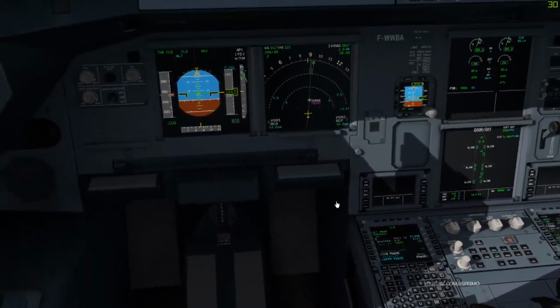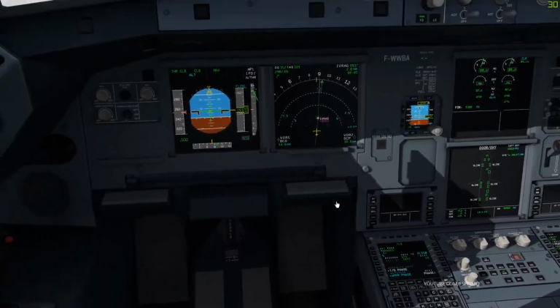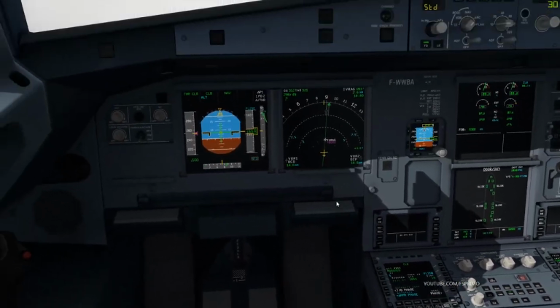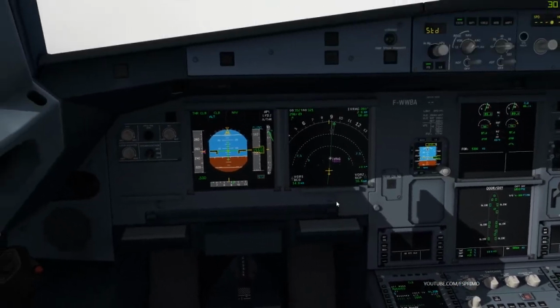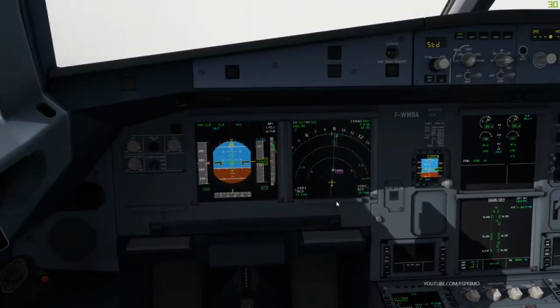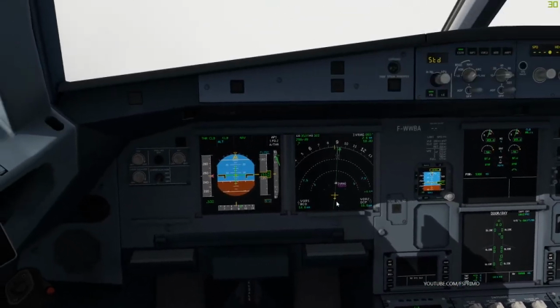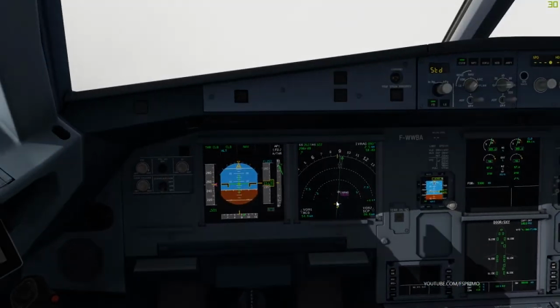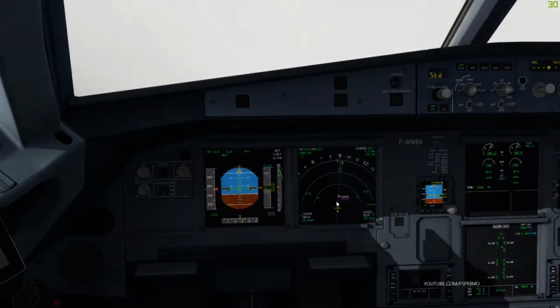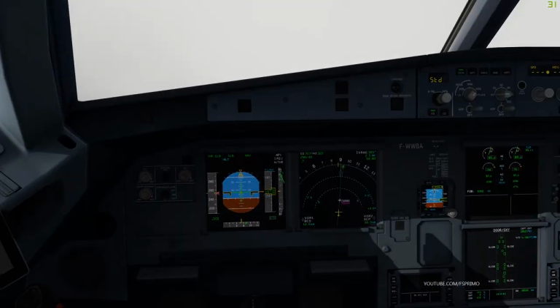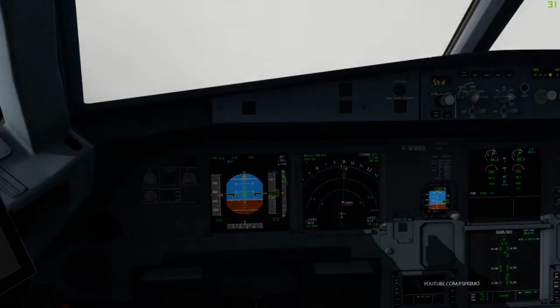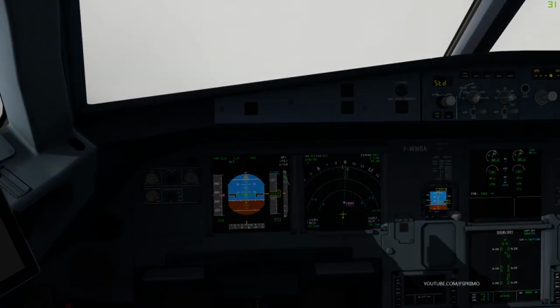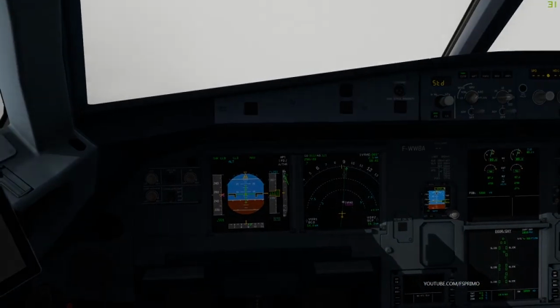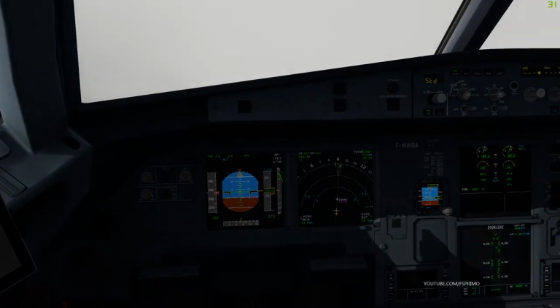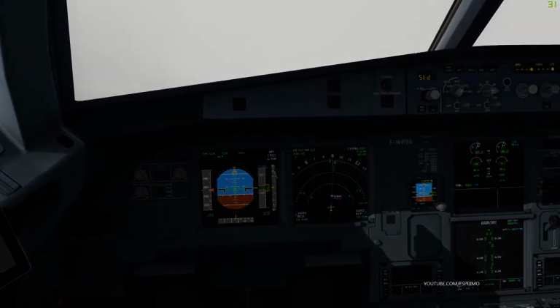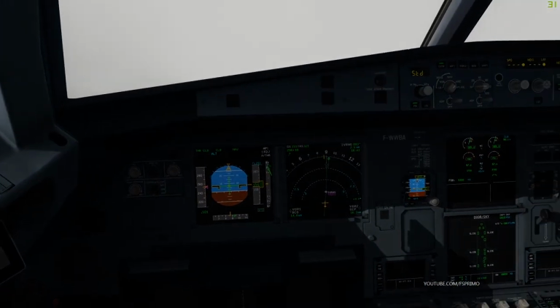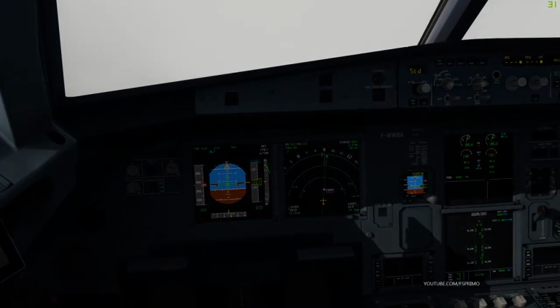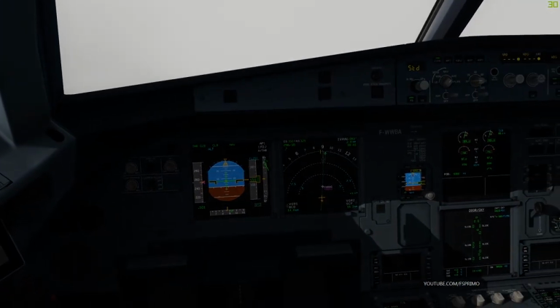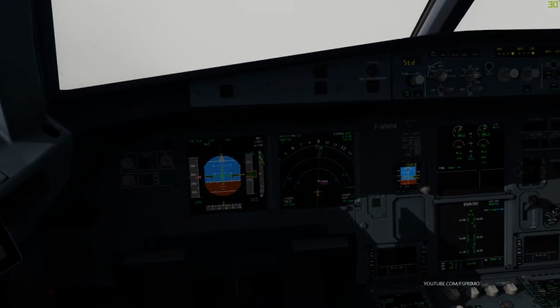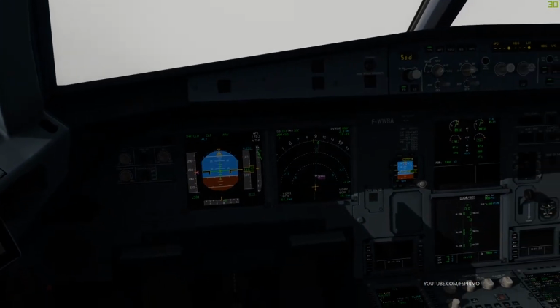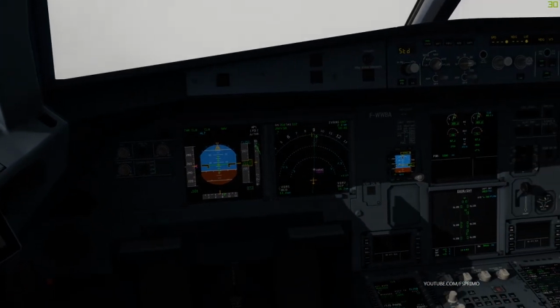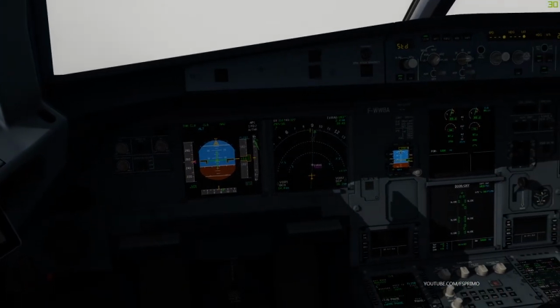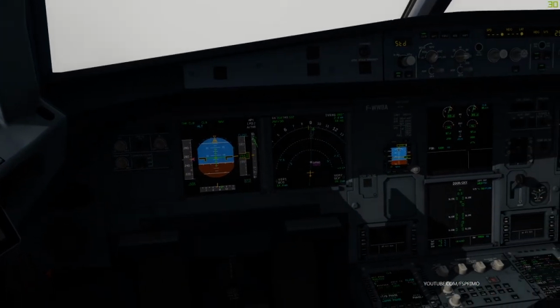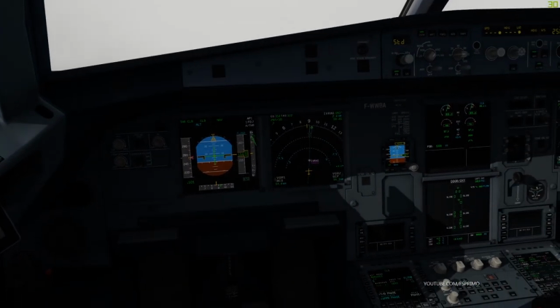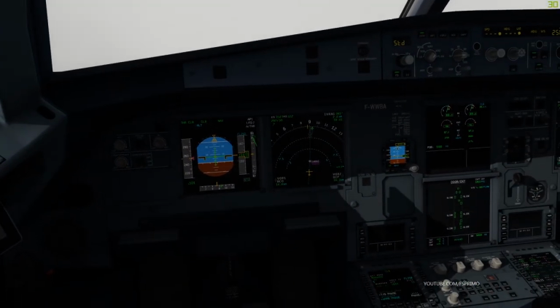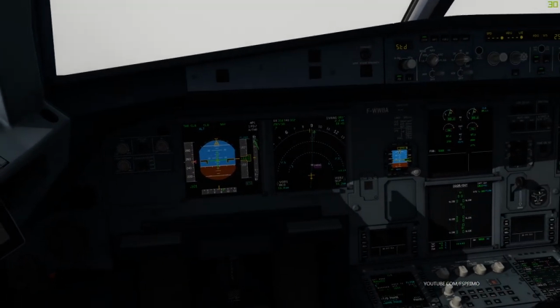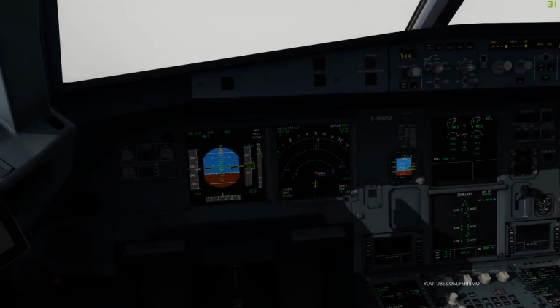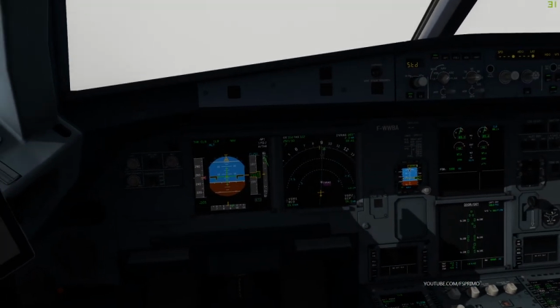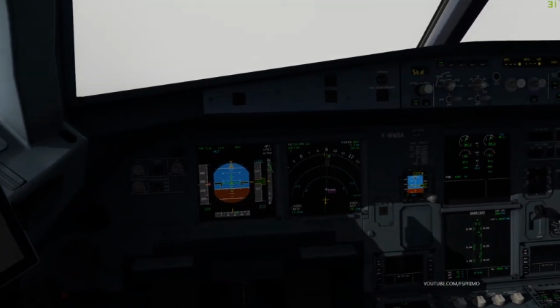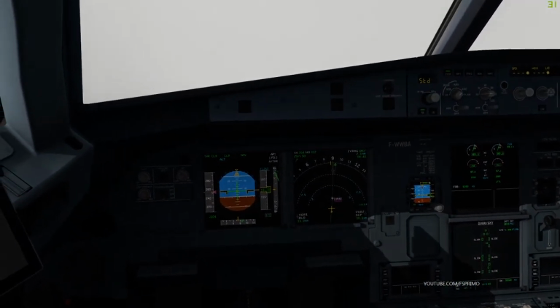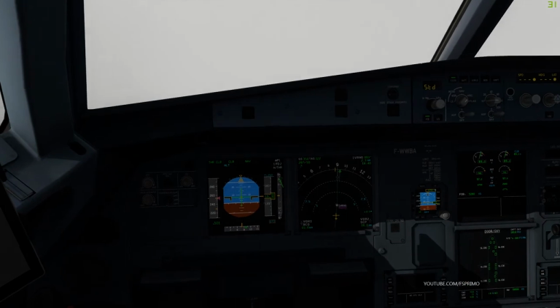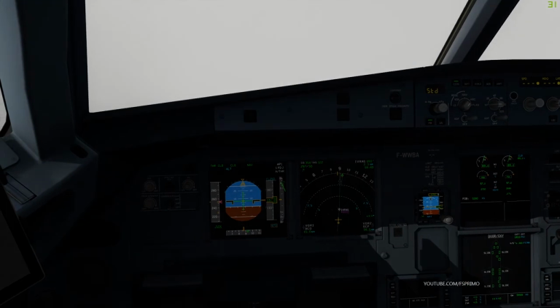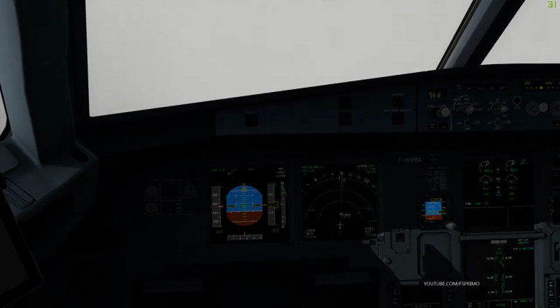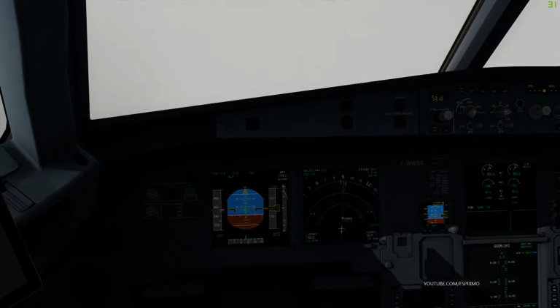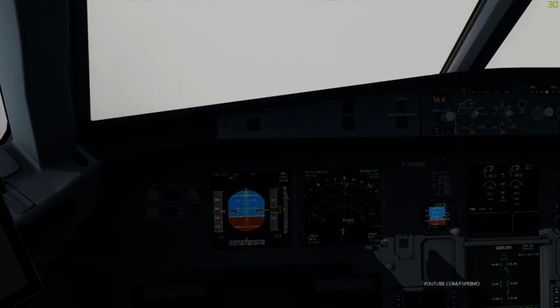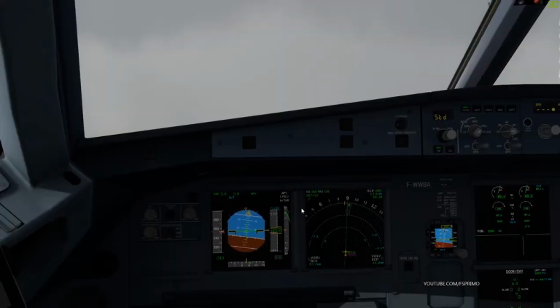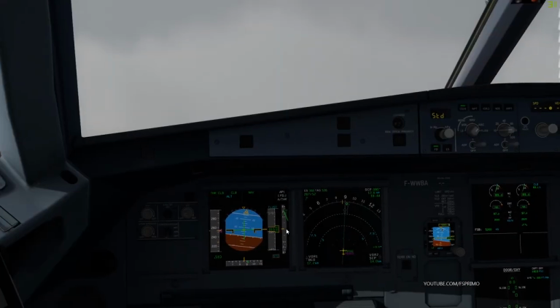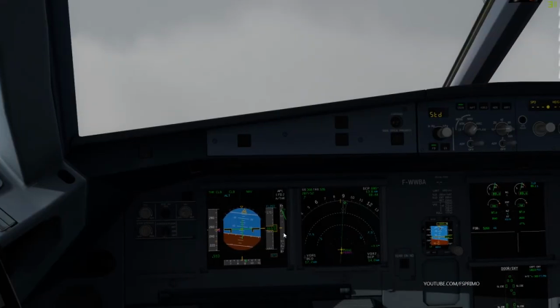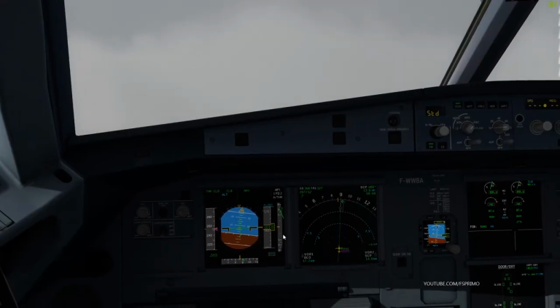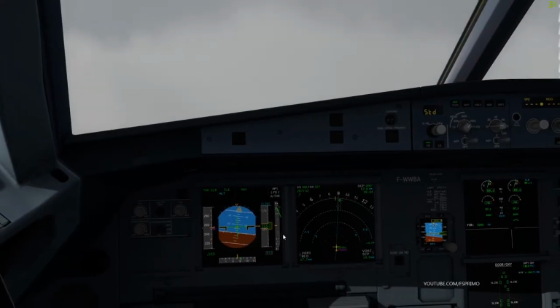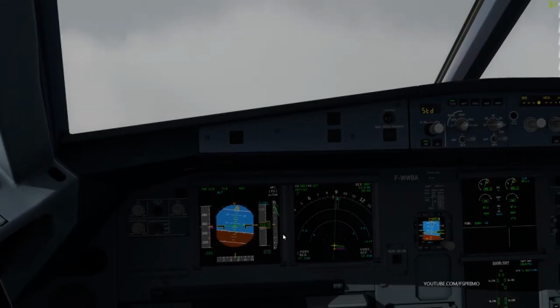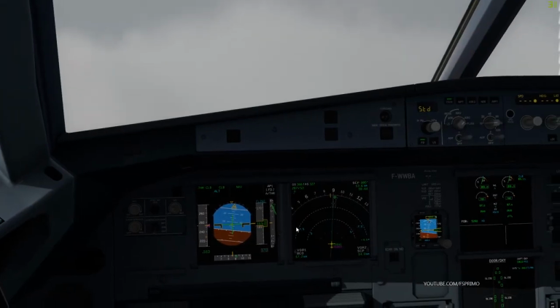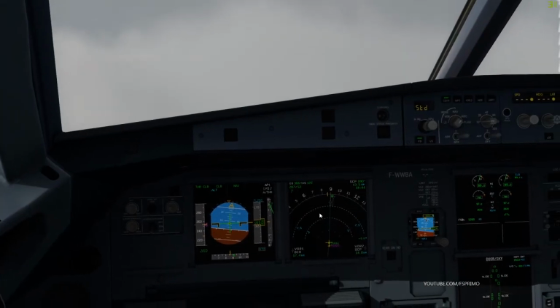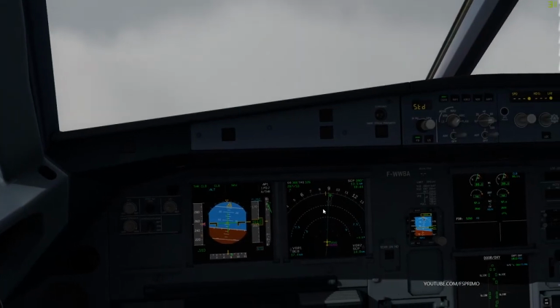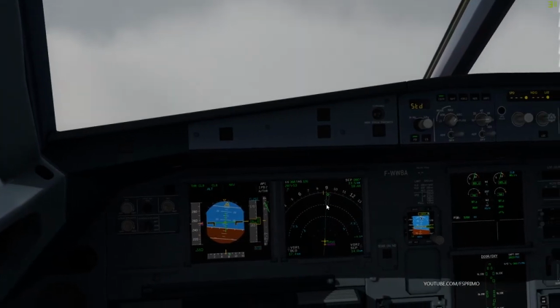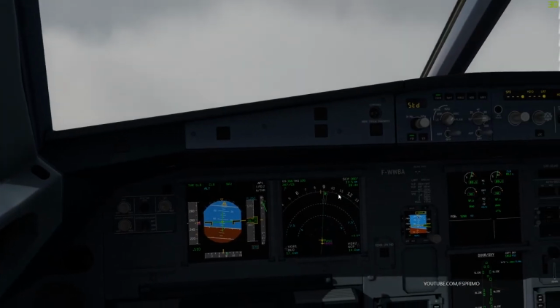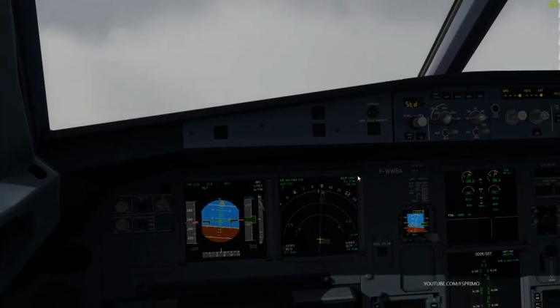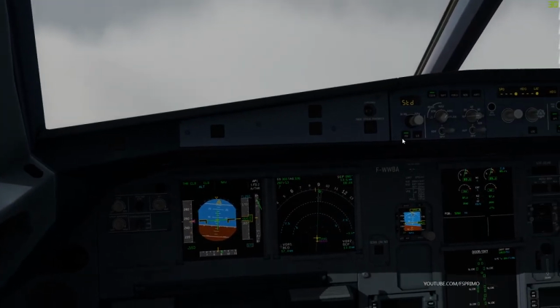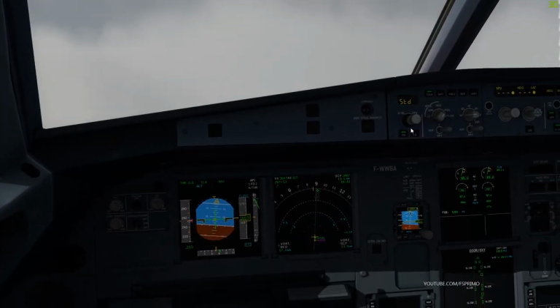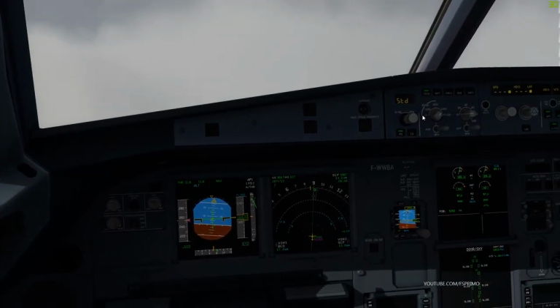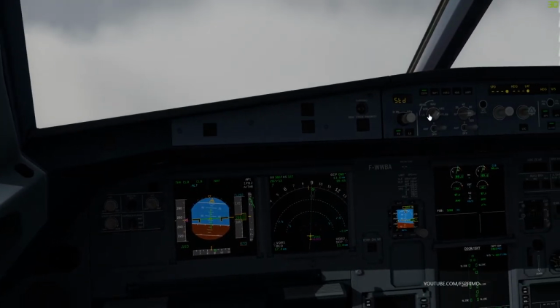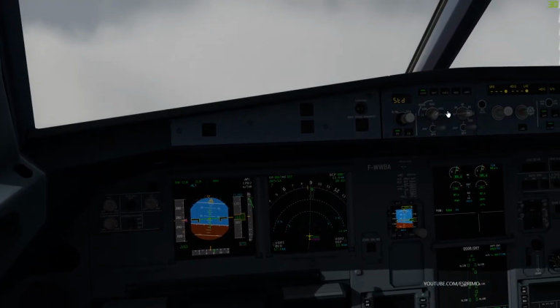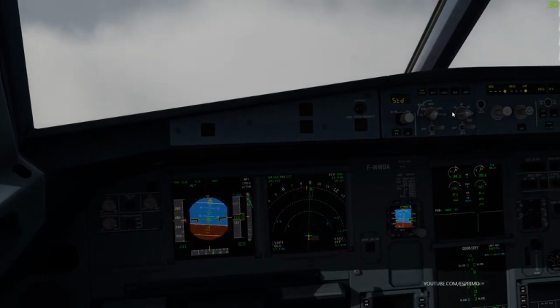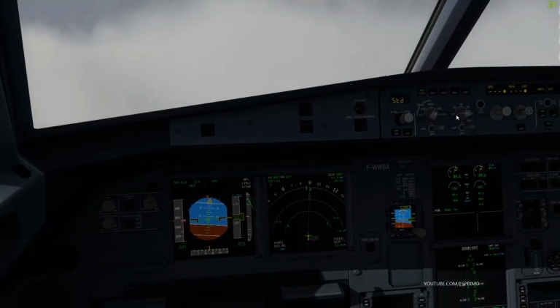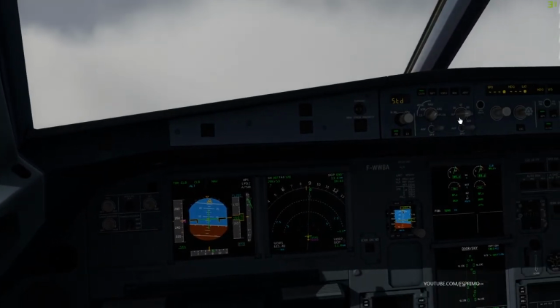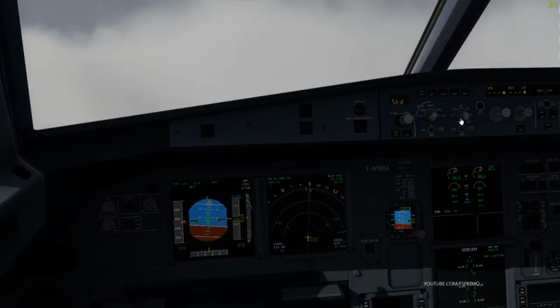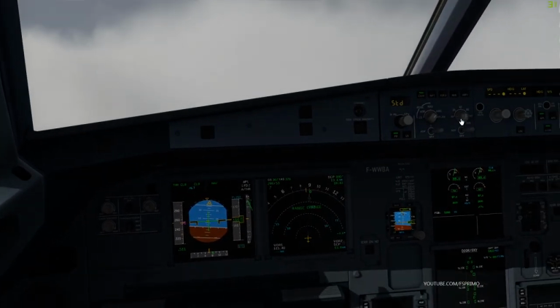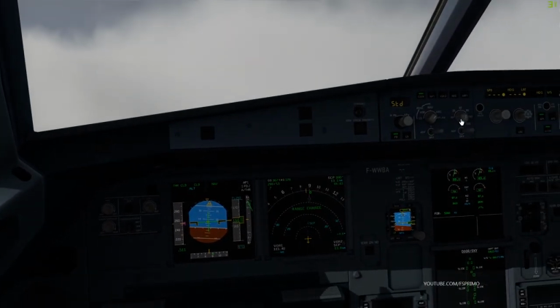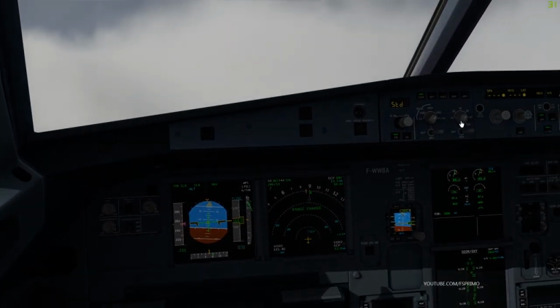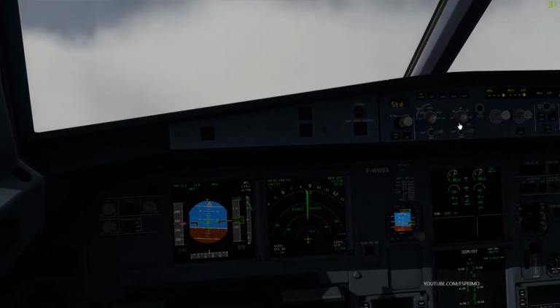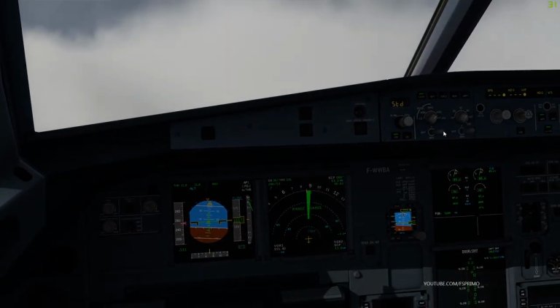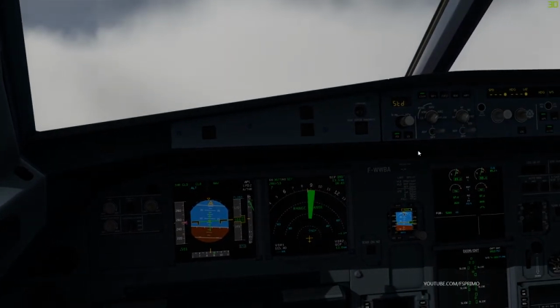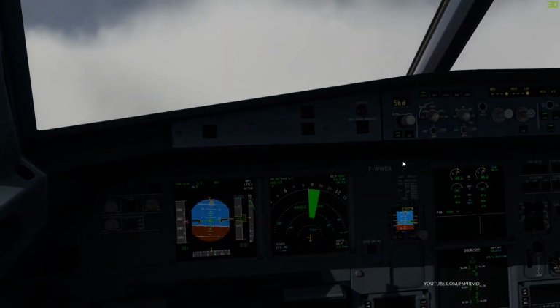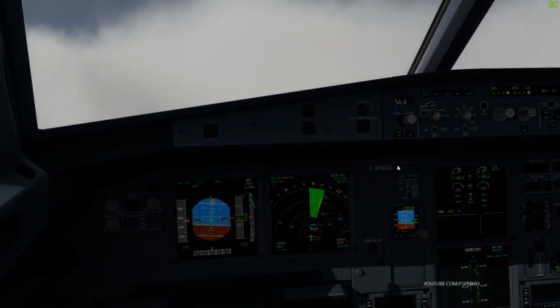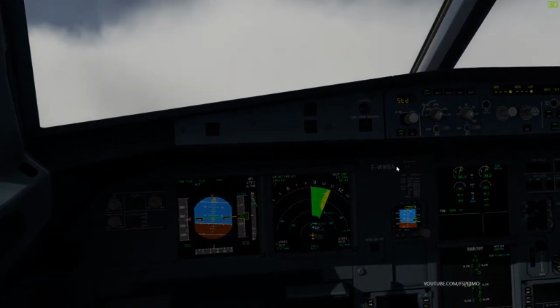G2710 with you, passing flight level 150 for flight level 250. G2710, roger.